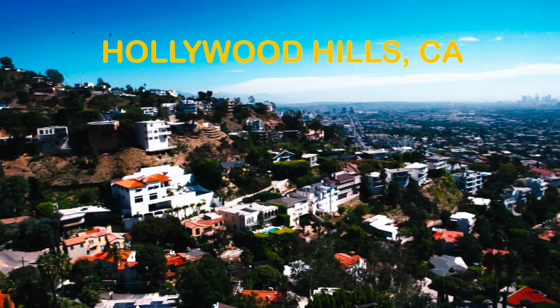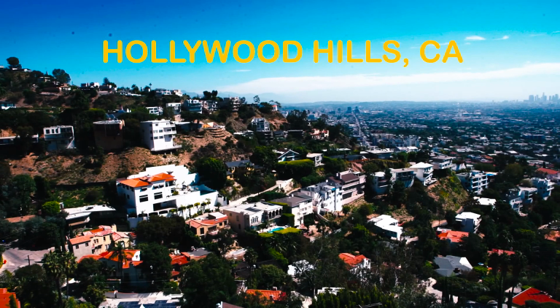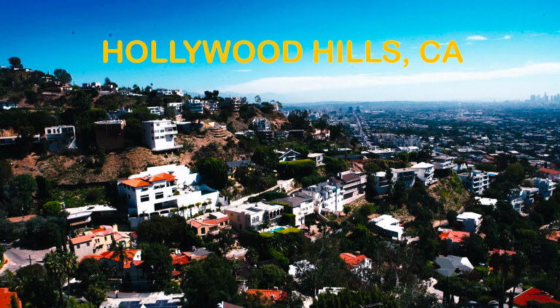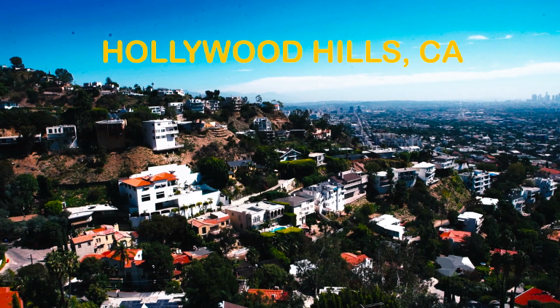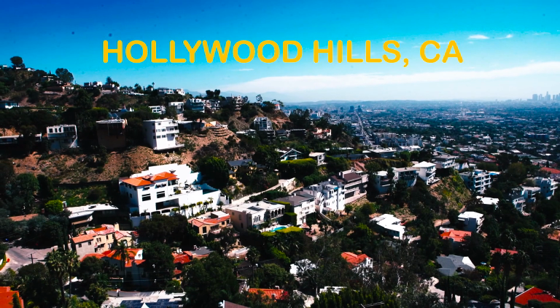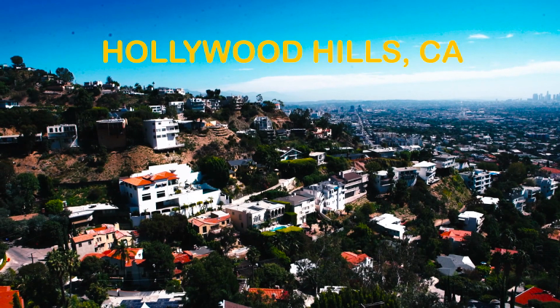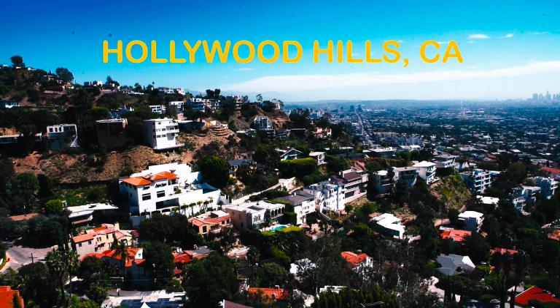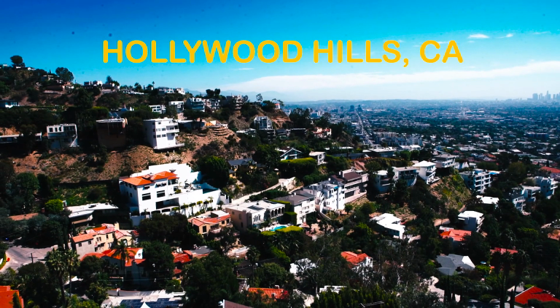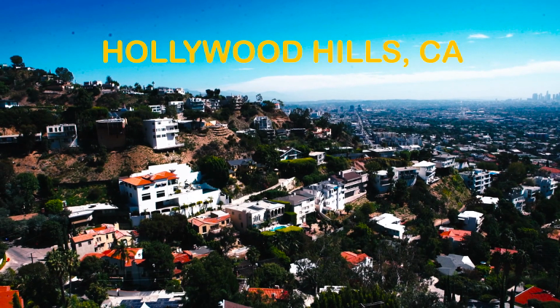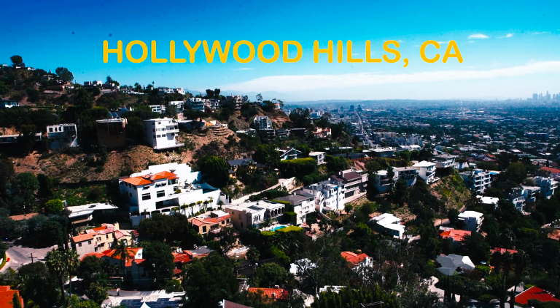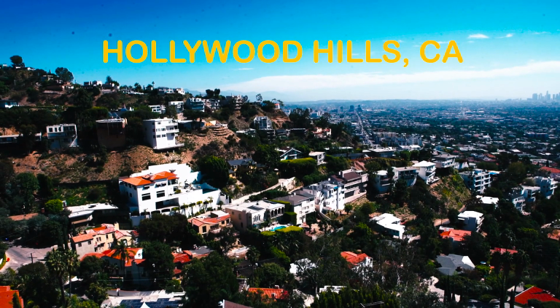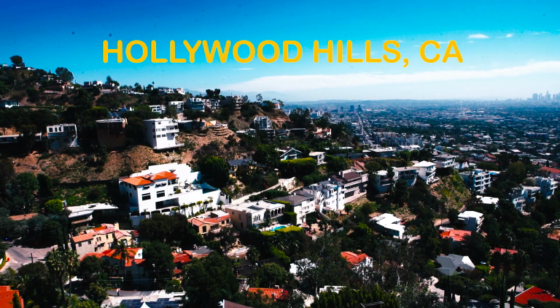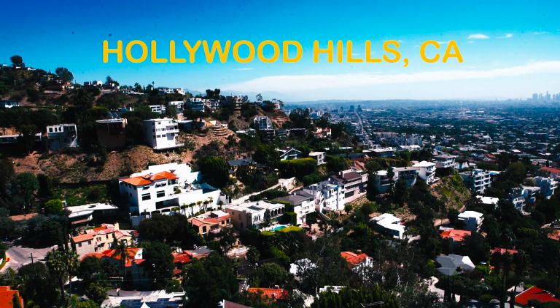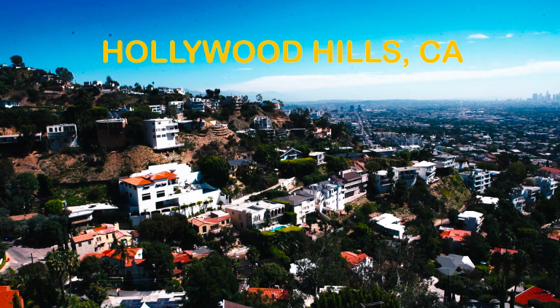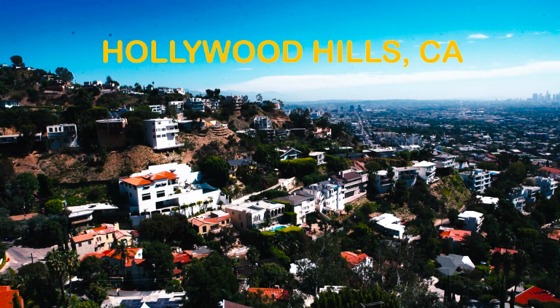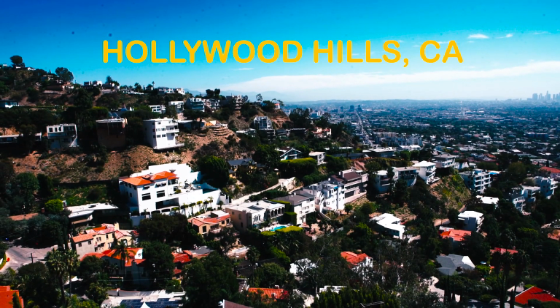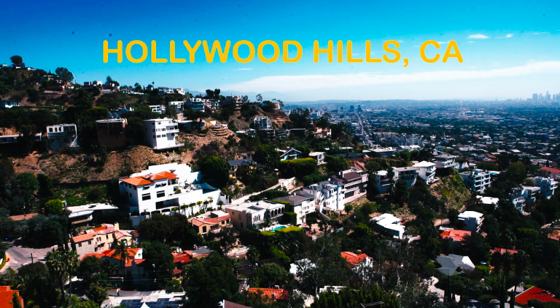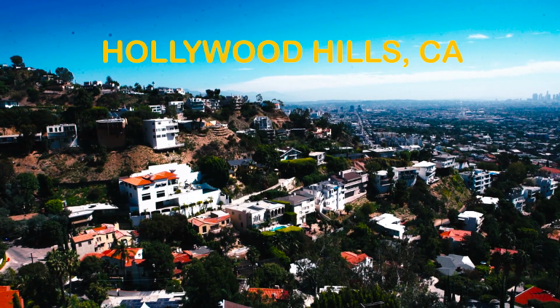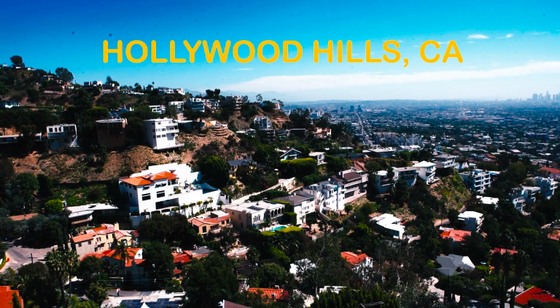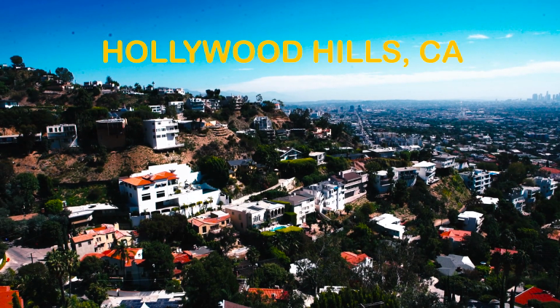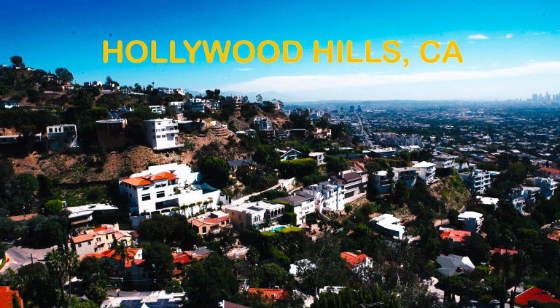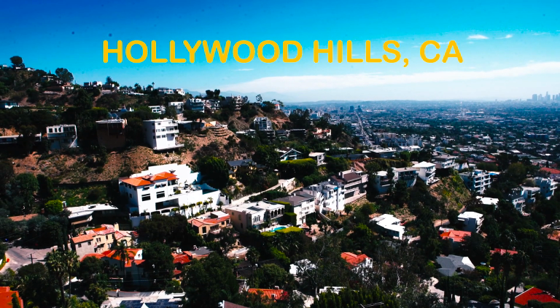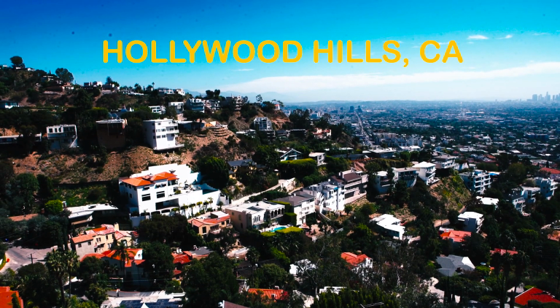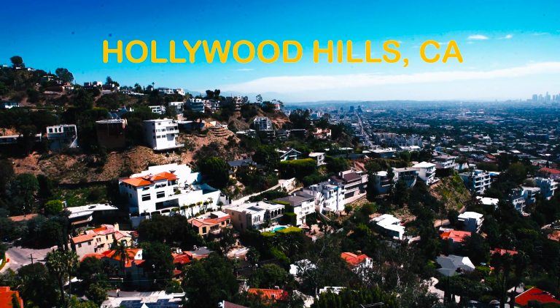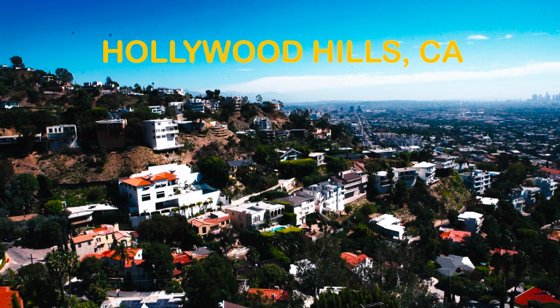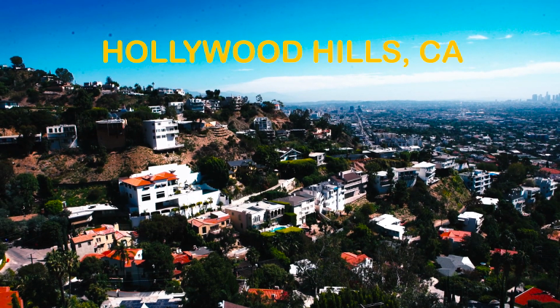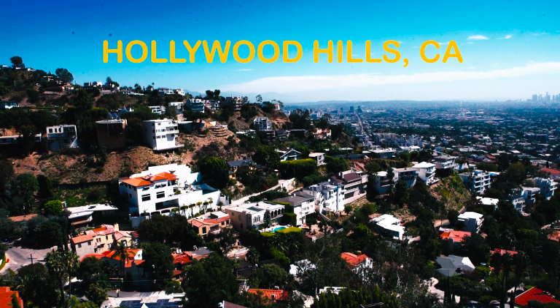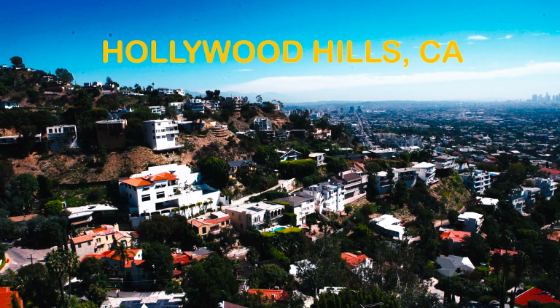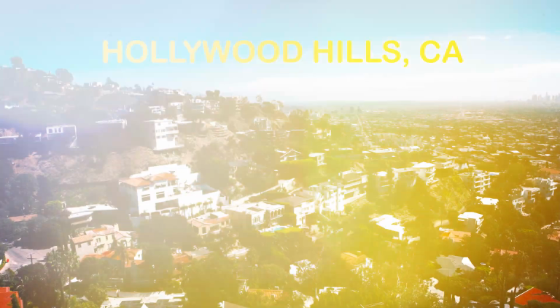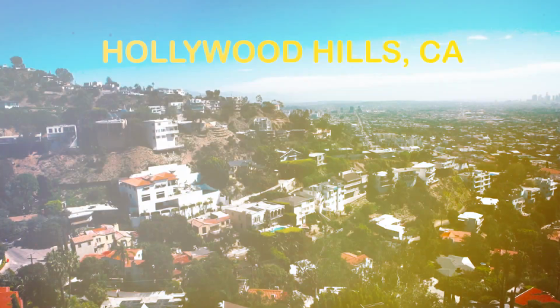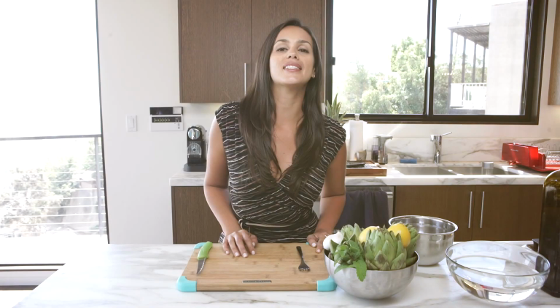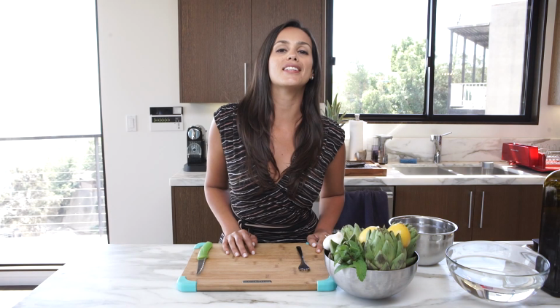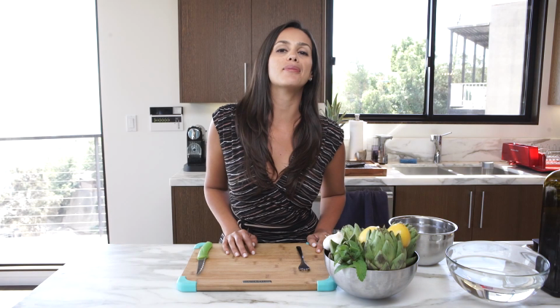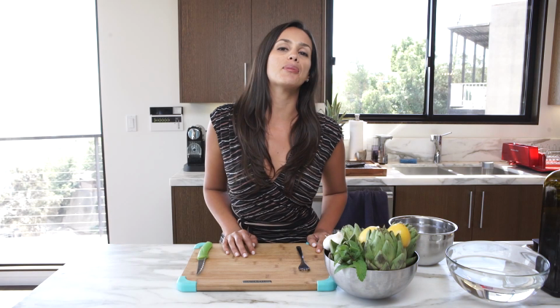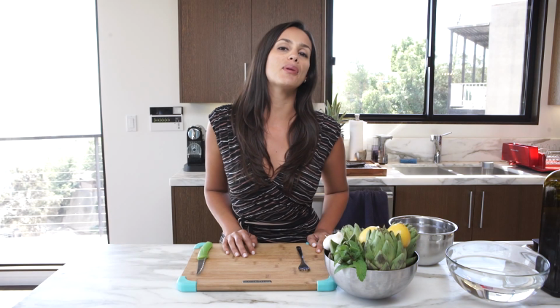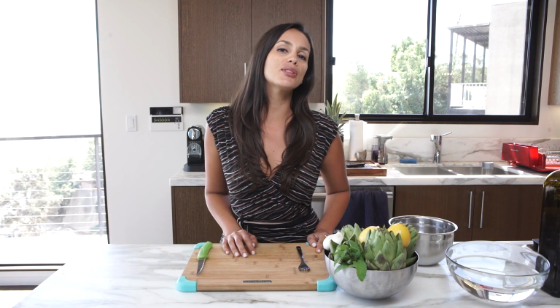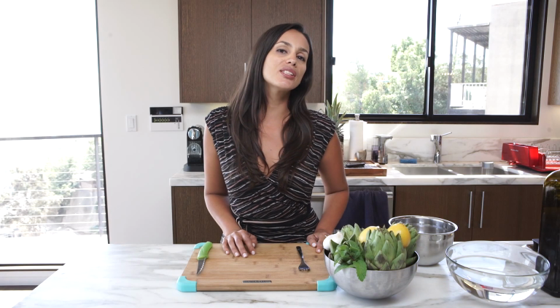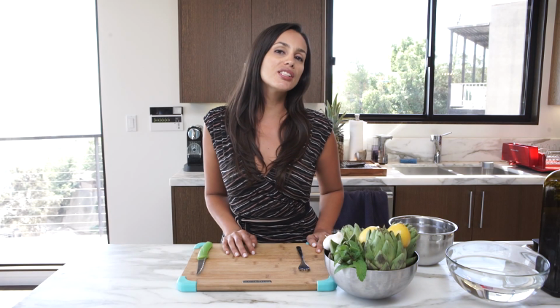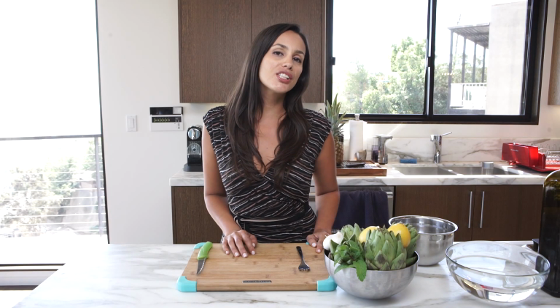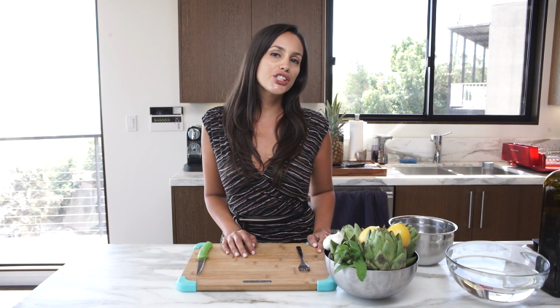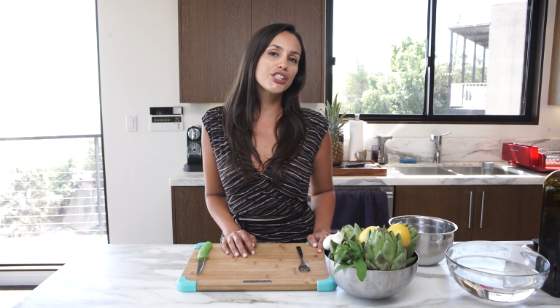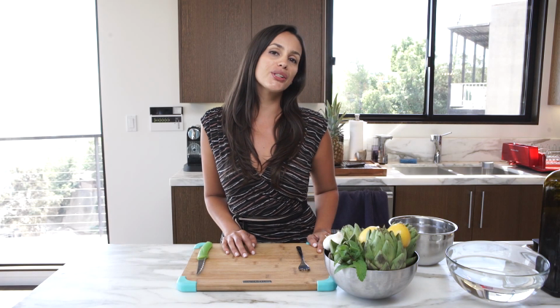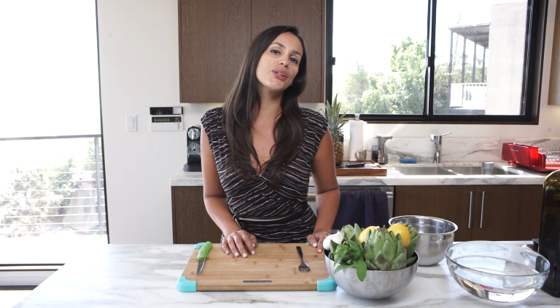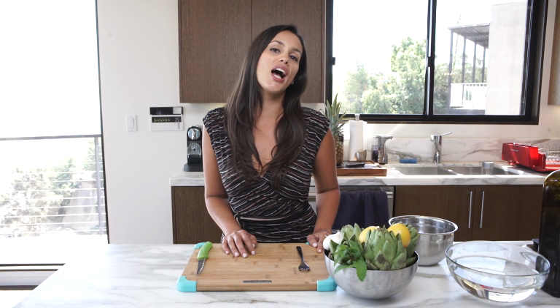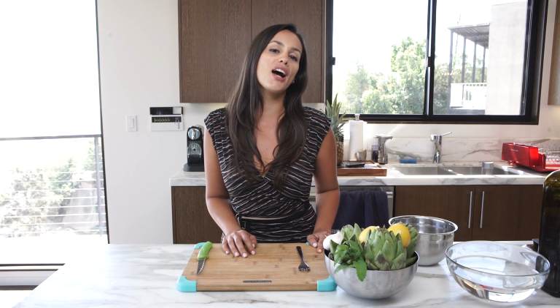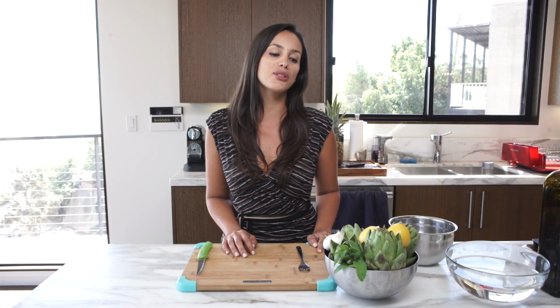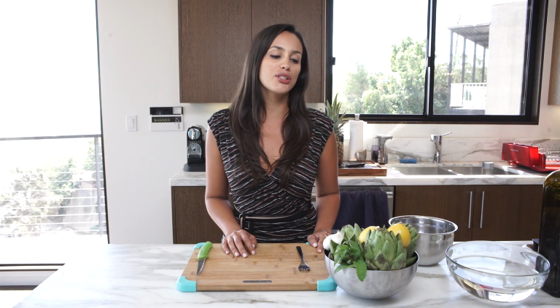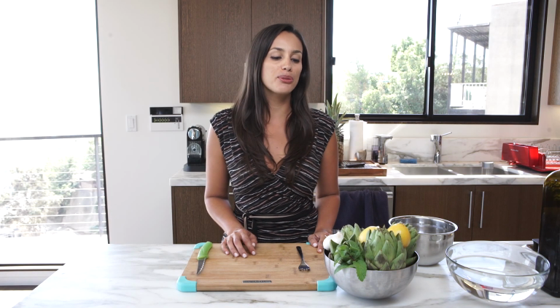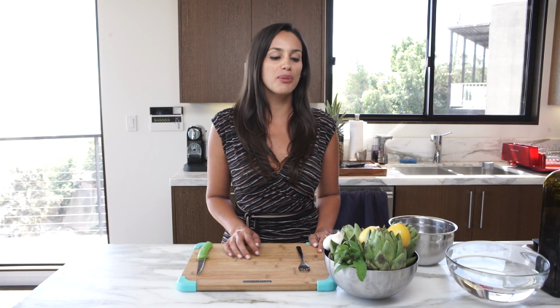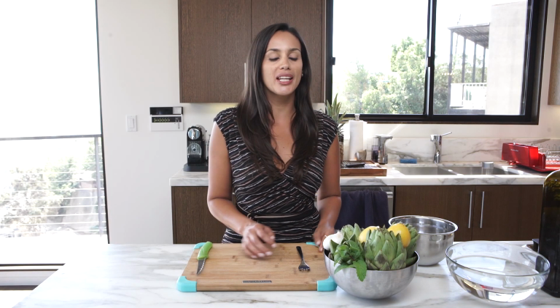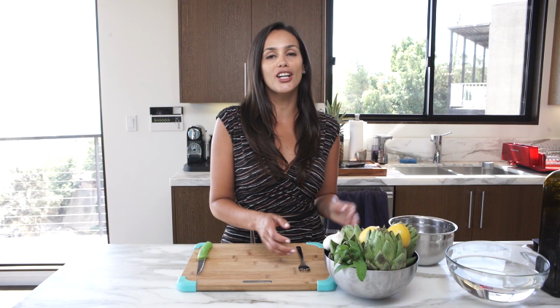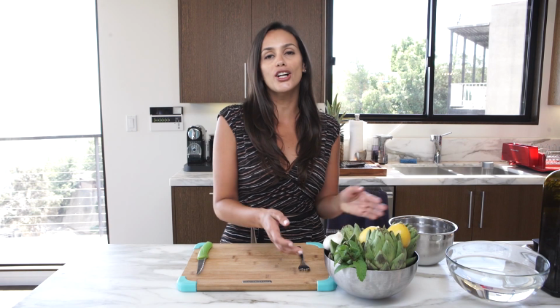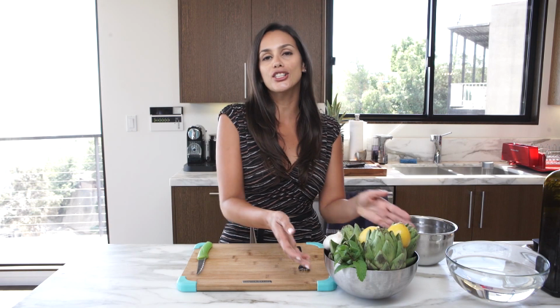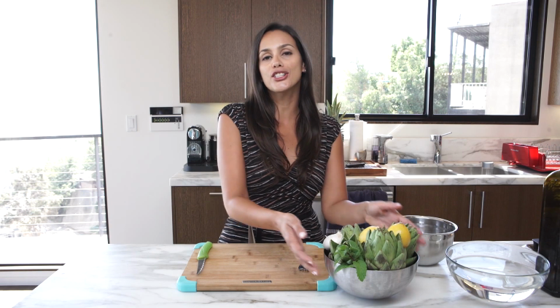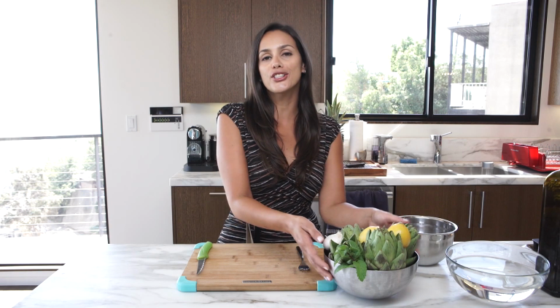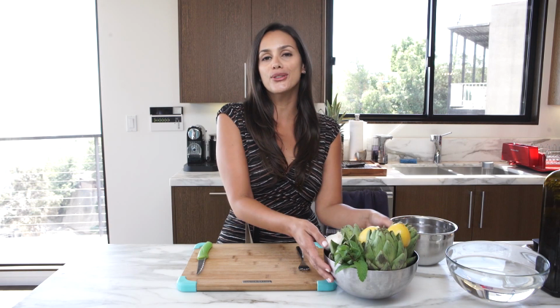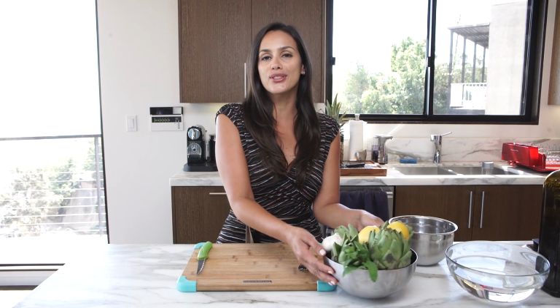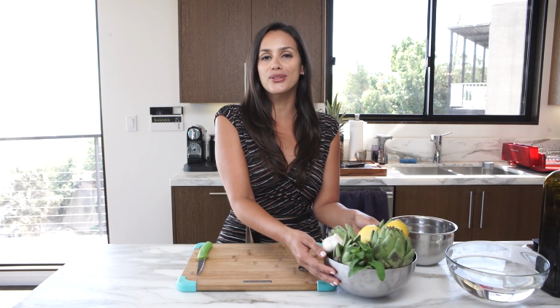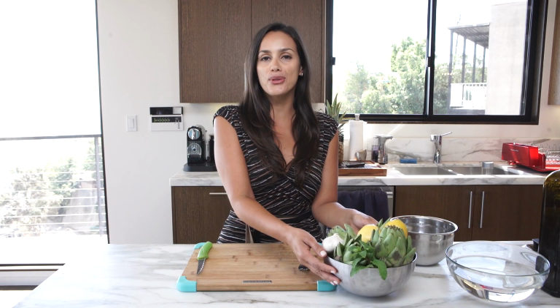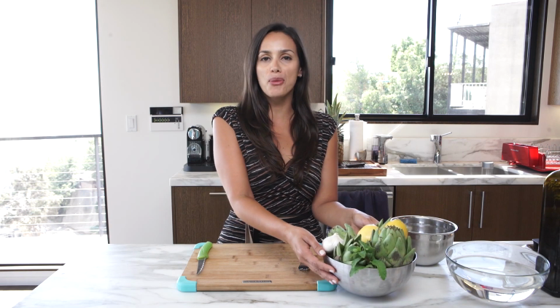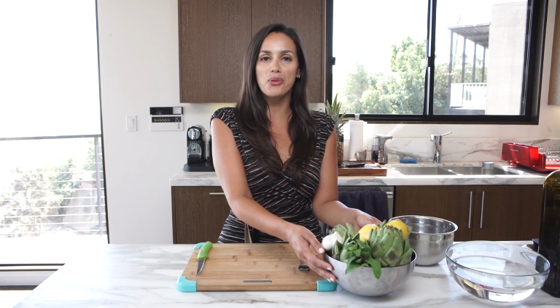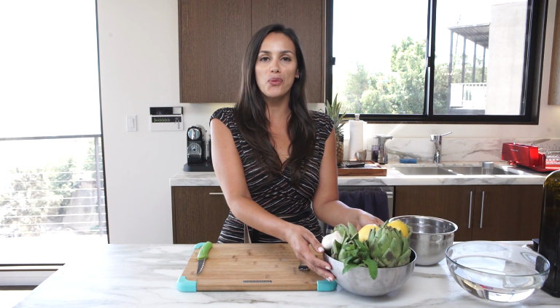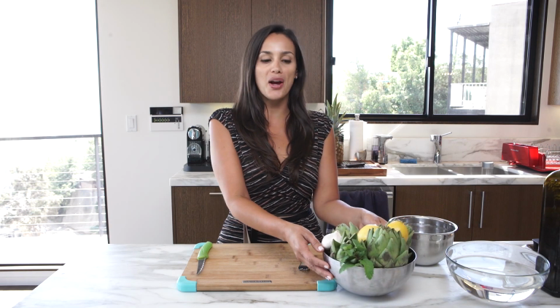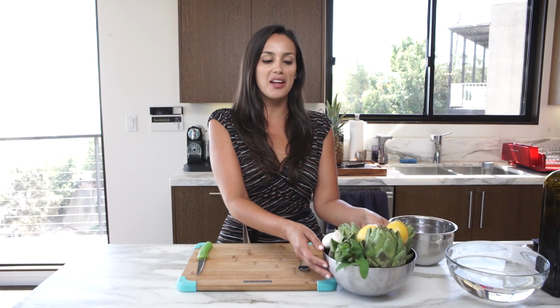Hi everyone, we're shooting today from the Hollywood Hills and I'm about to teach you how to make artichokes the Roman way.